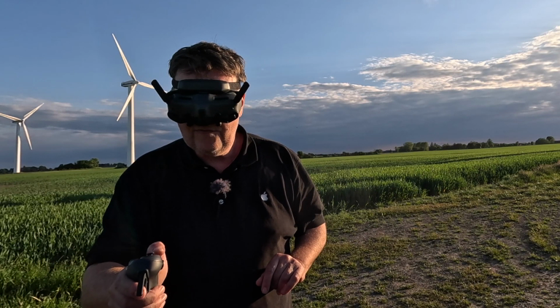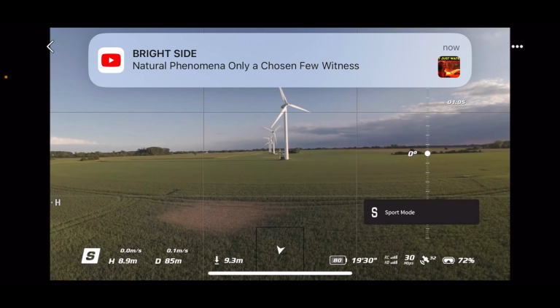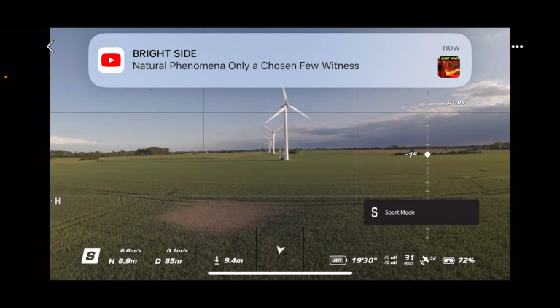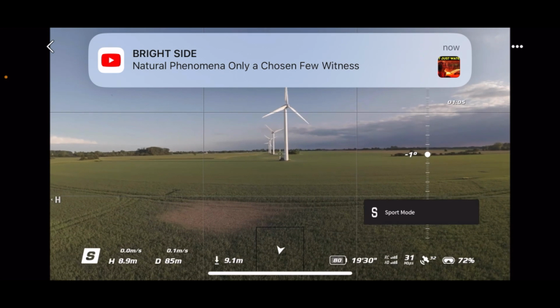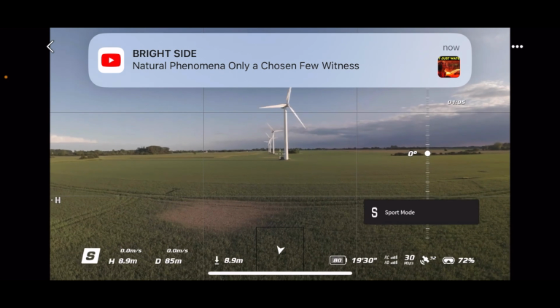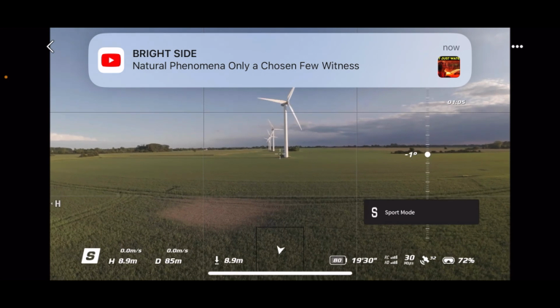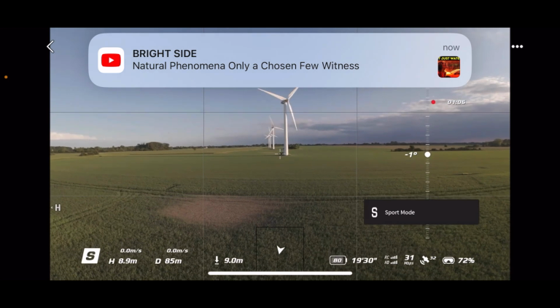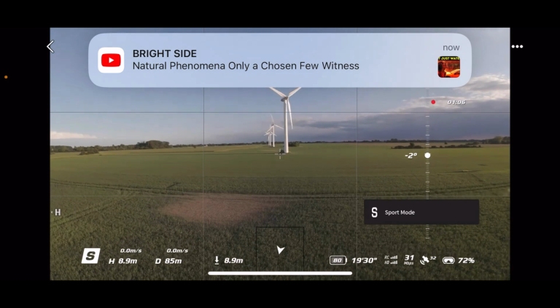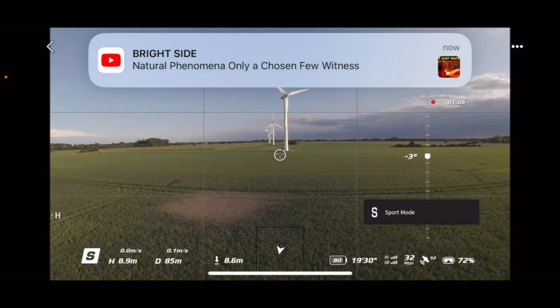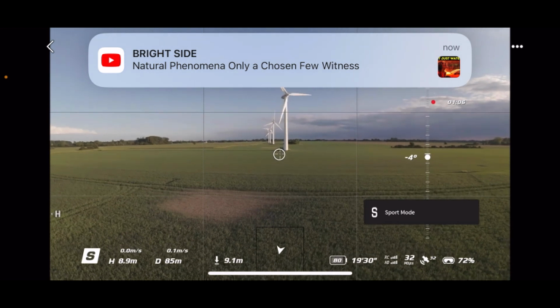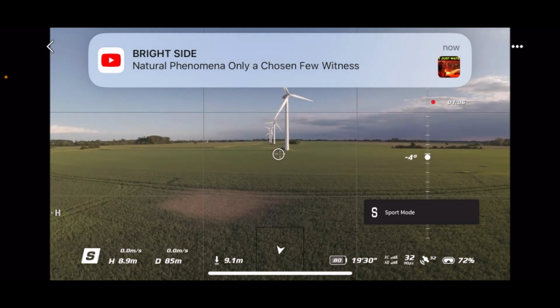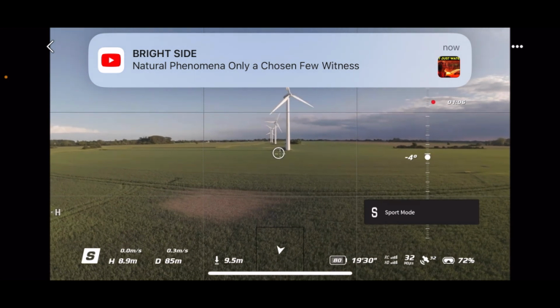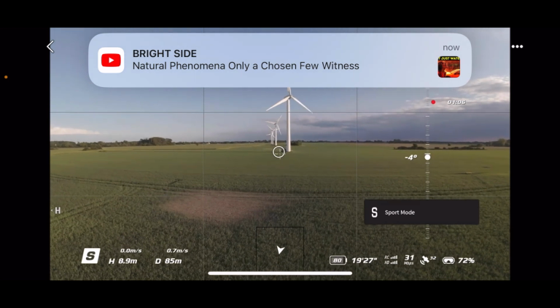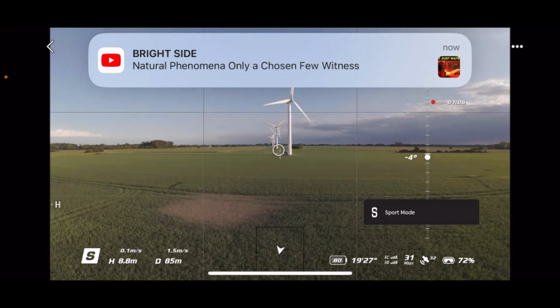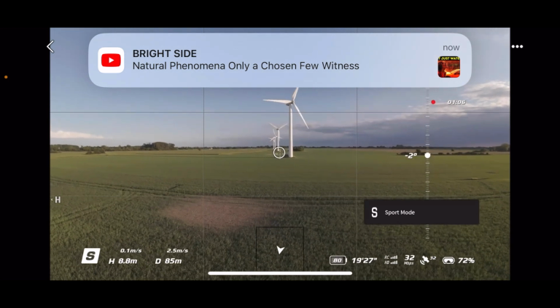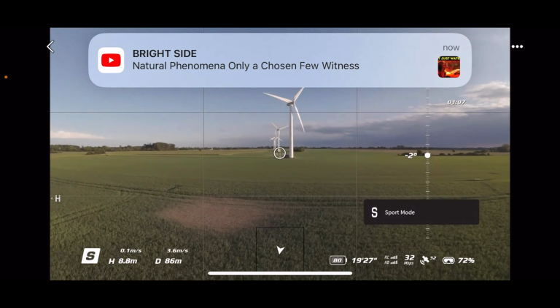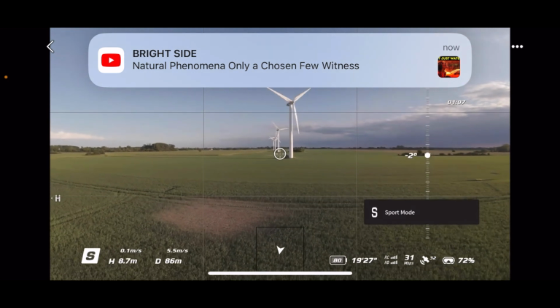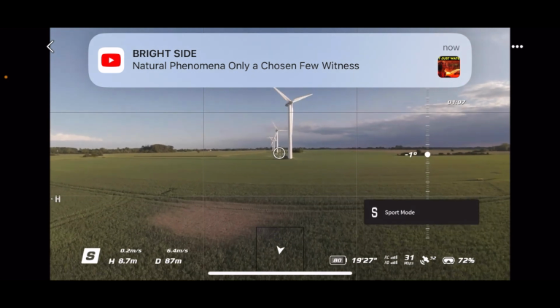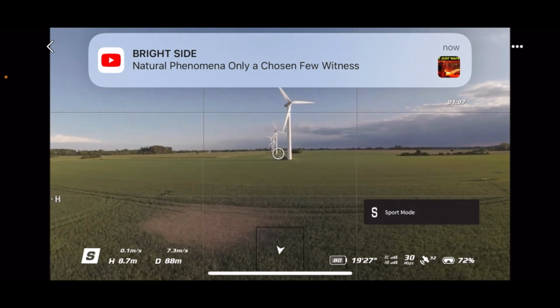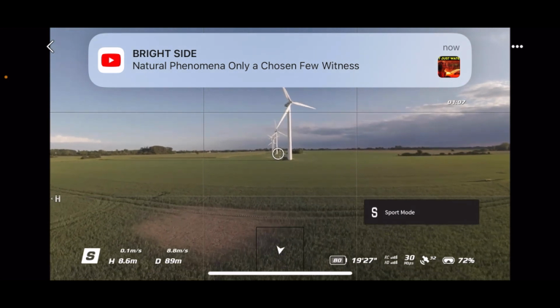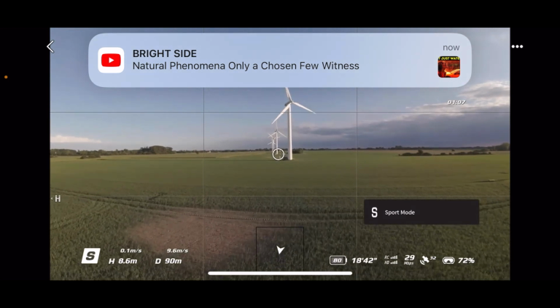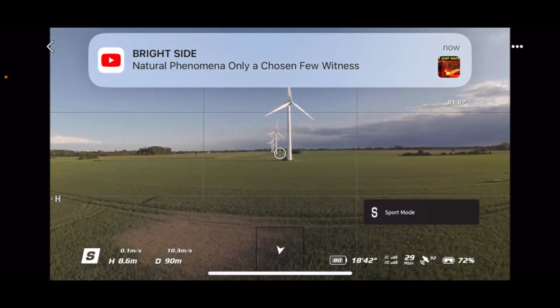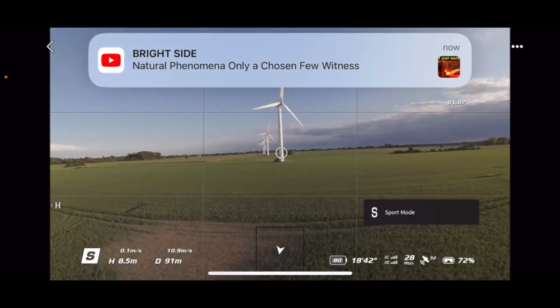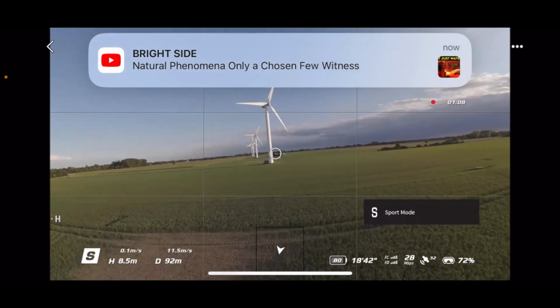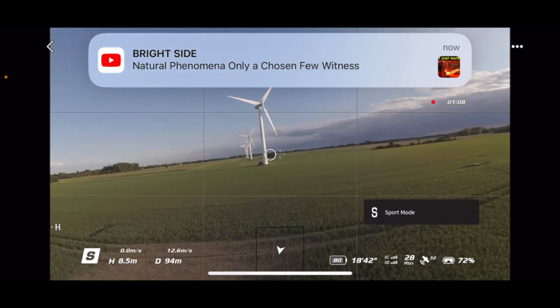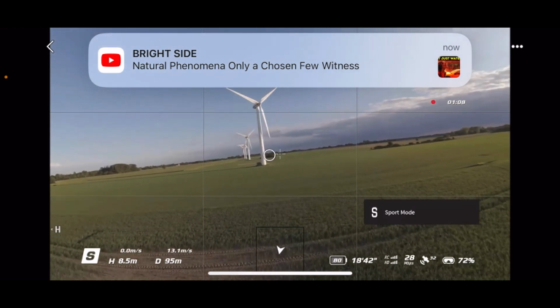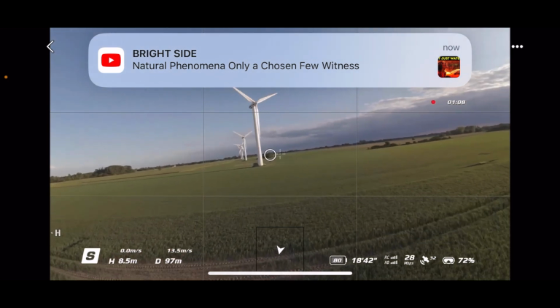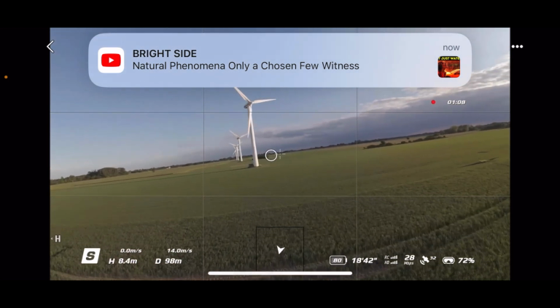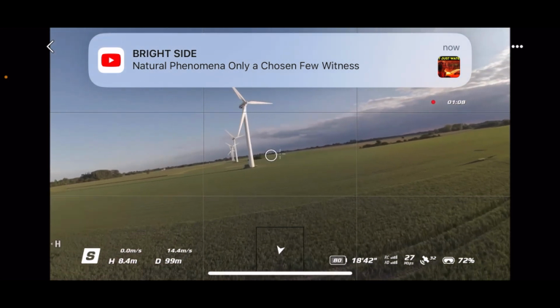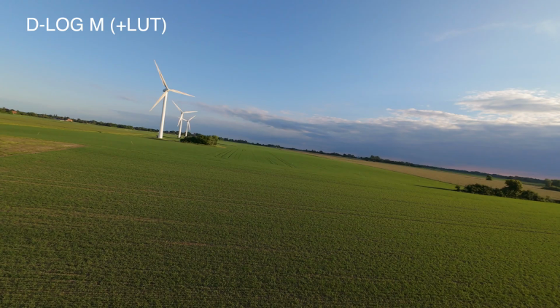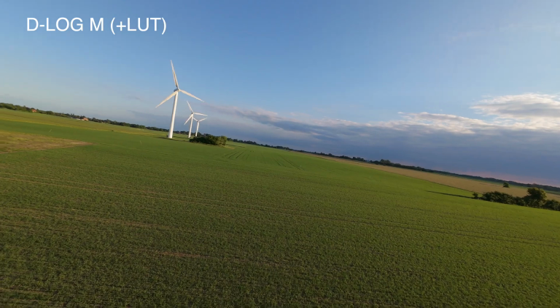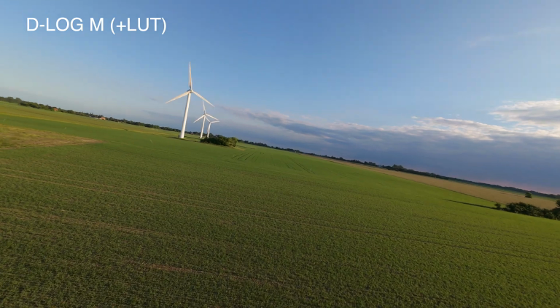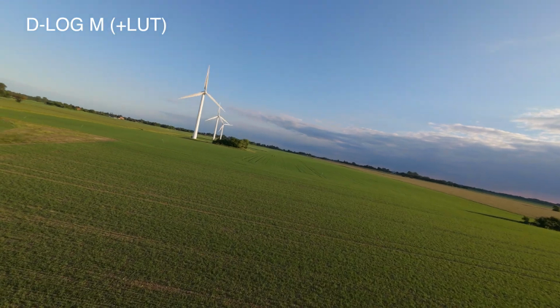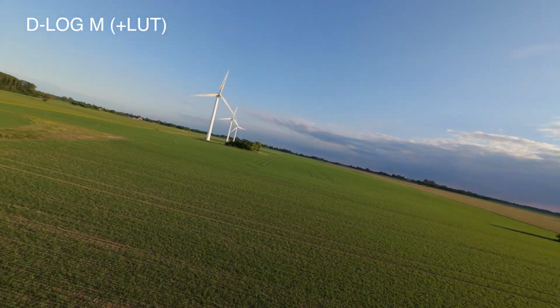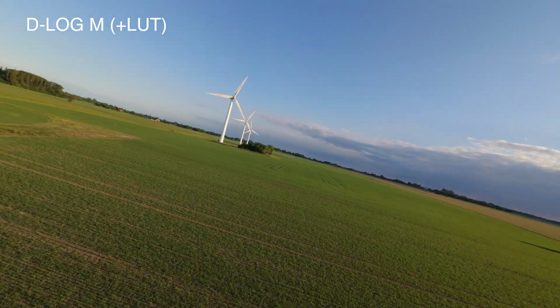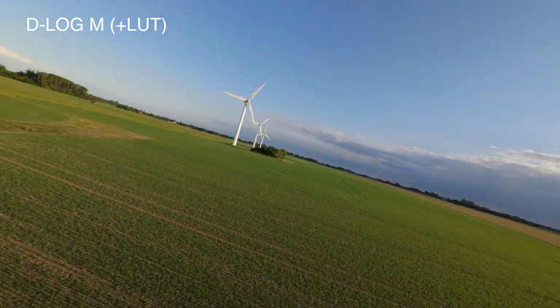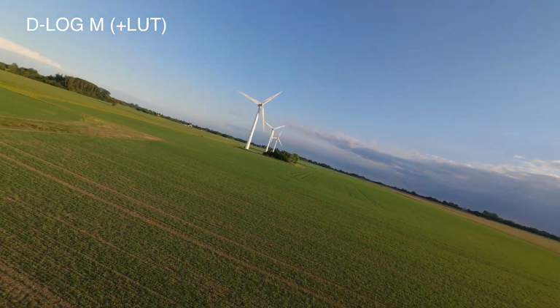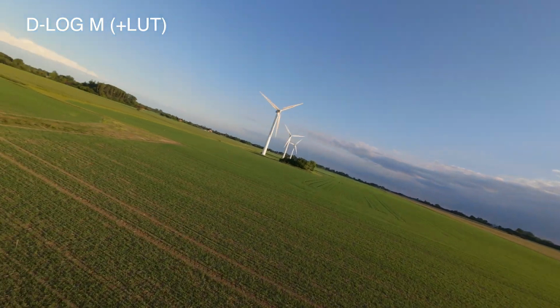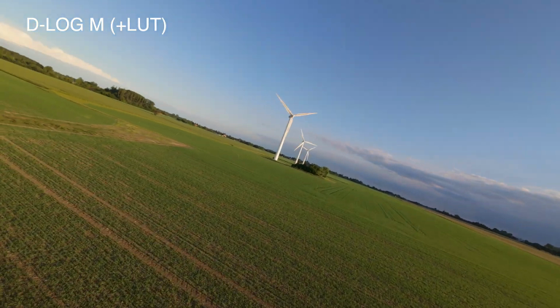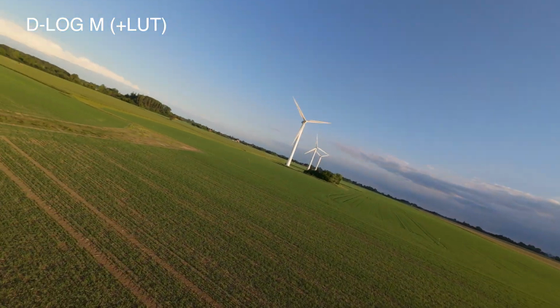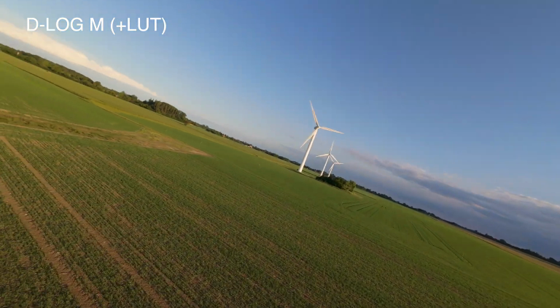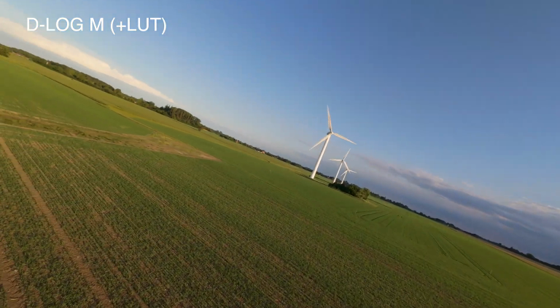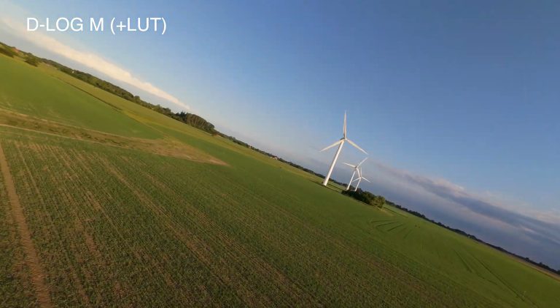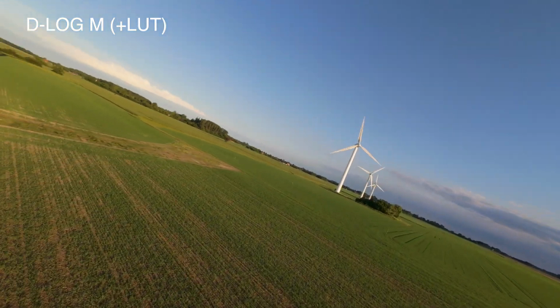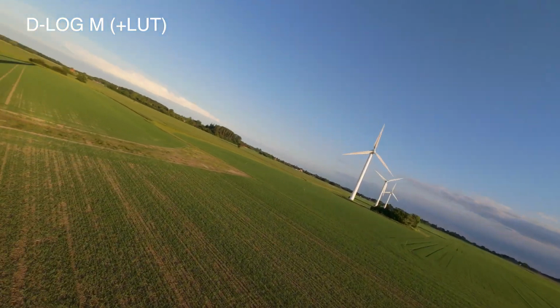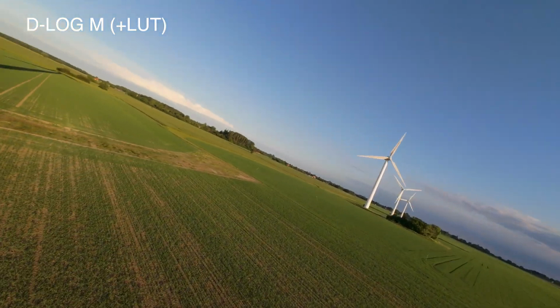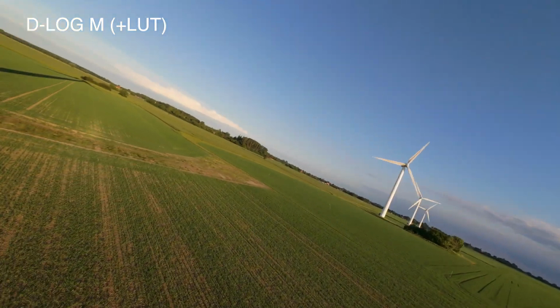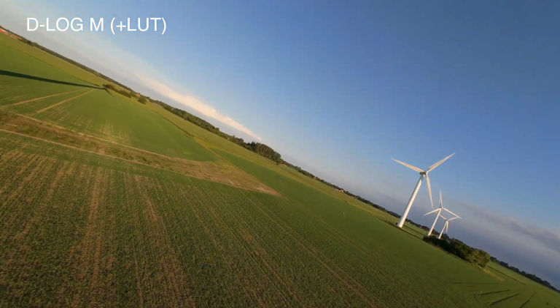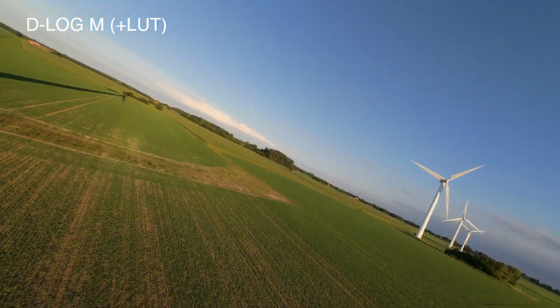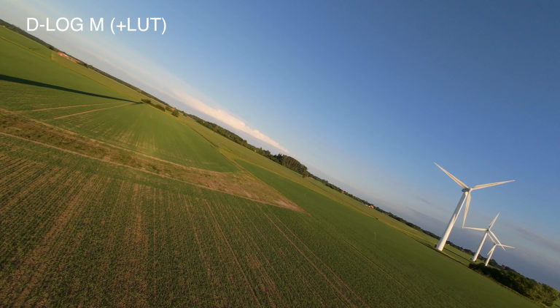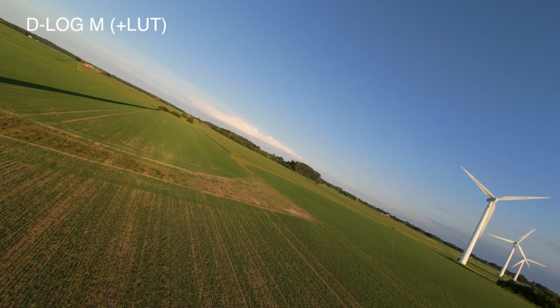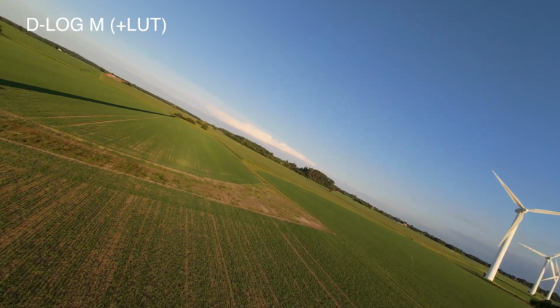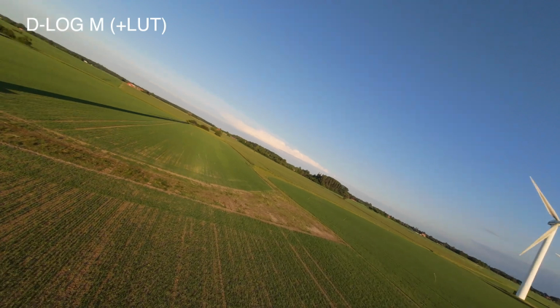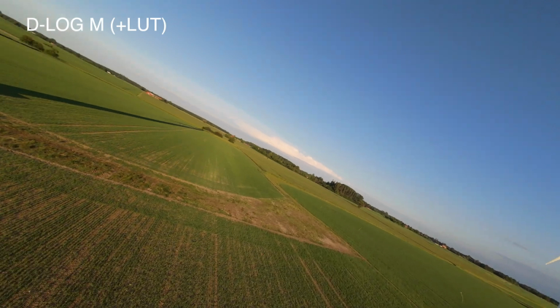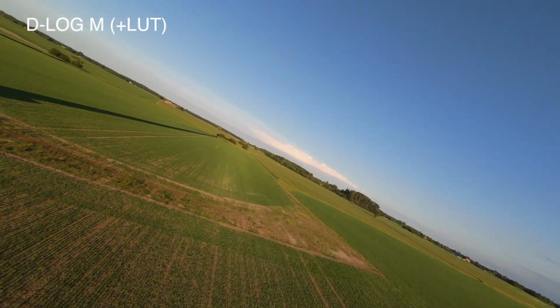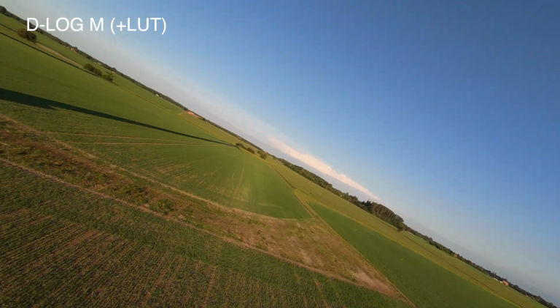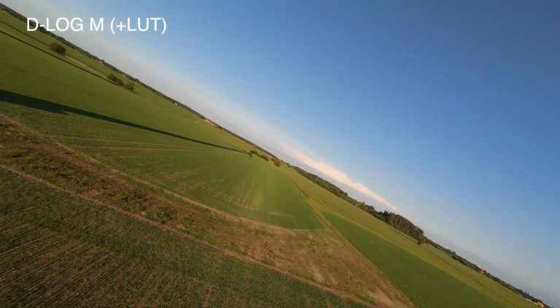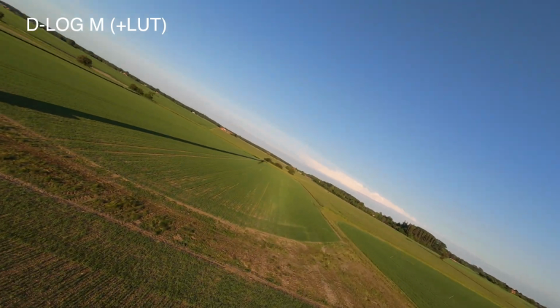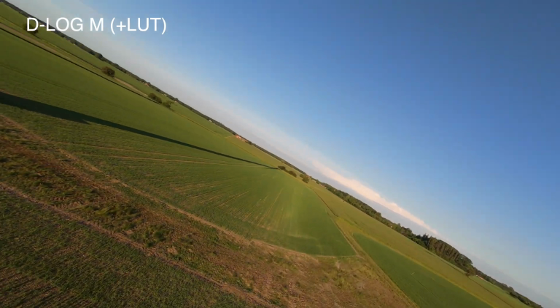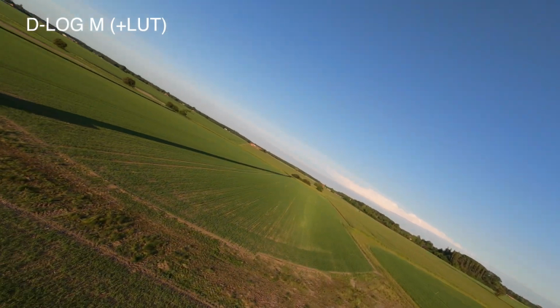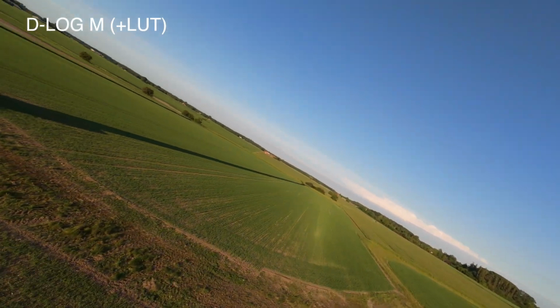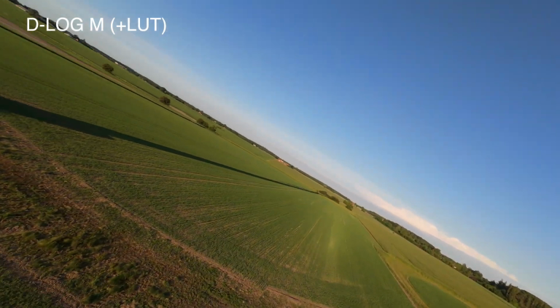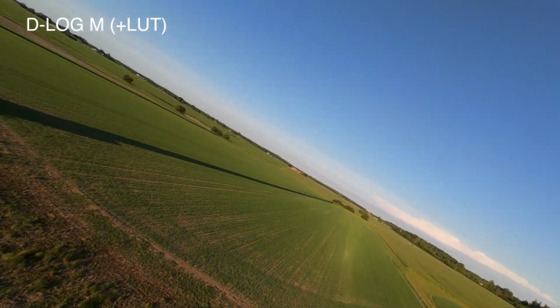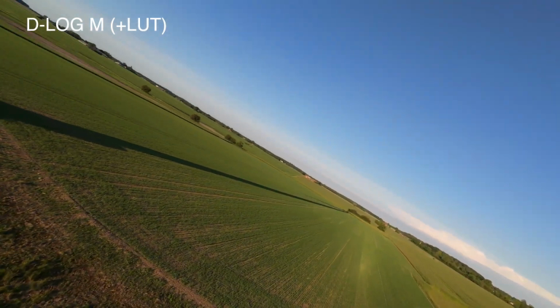Let's flick it into sport mode and see what we can do there — making sure we don't get too close to the middle areas here. It's really, really beautiful here today.